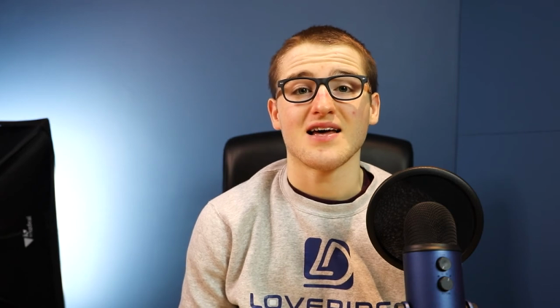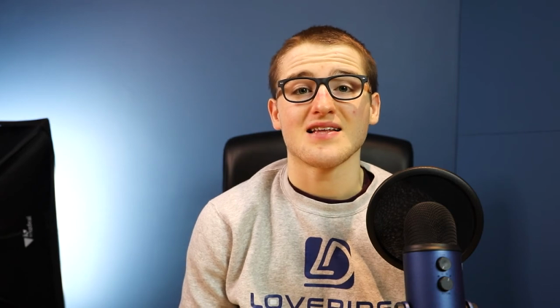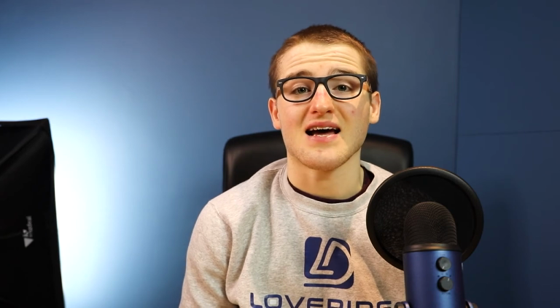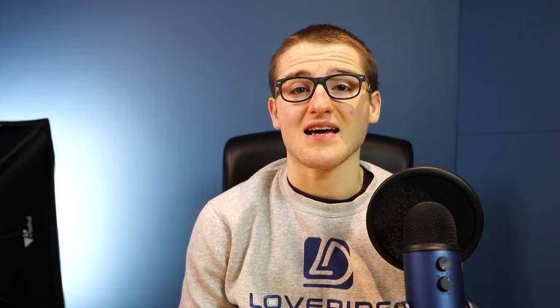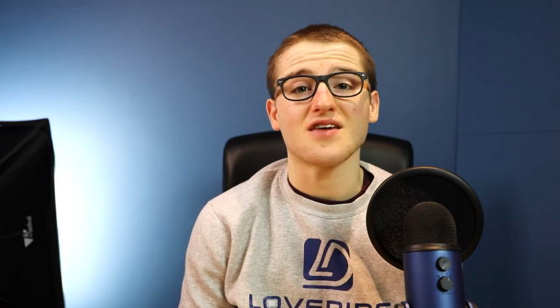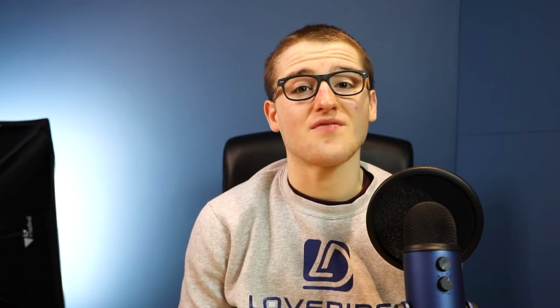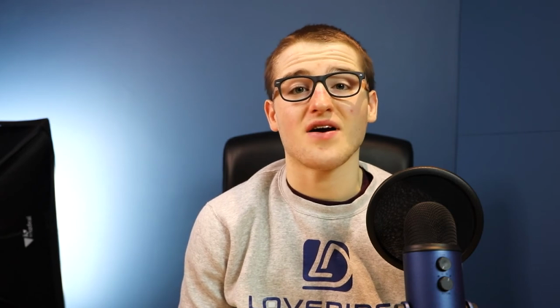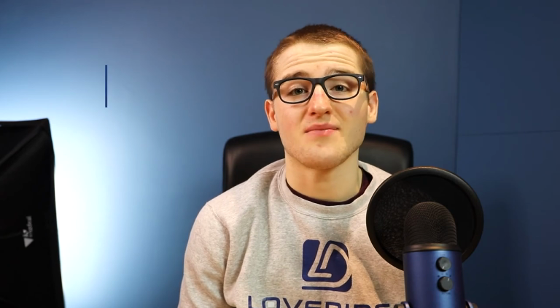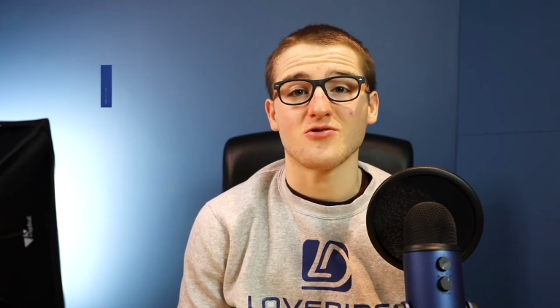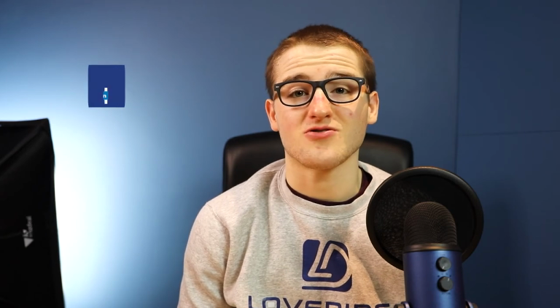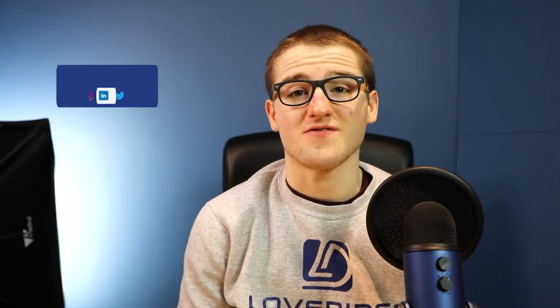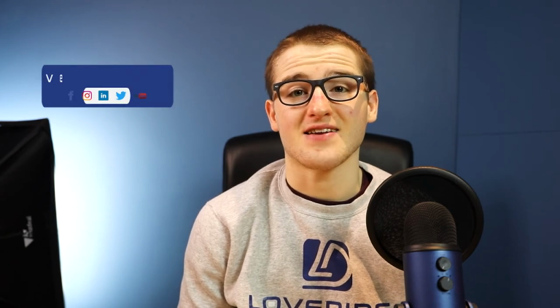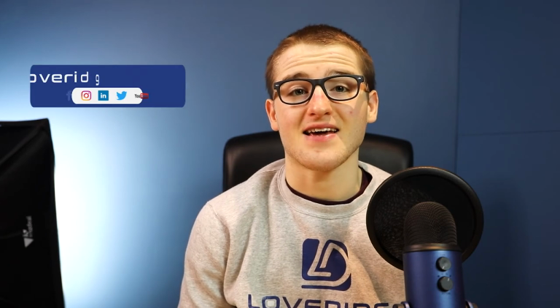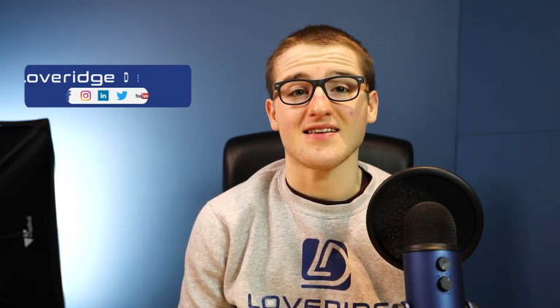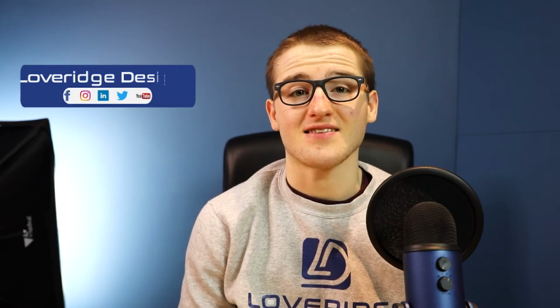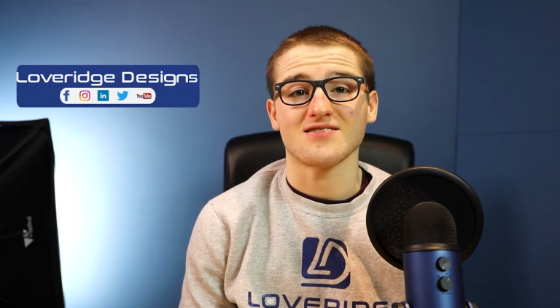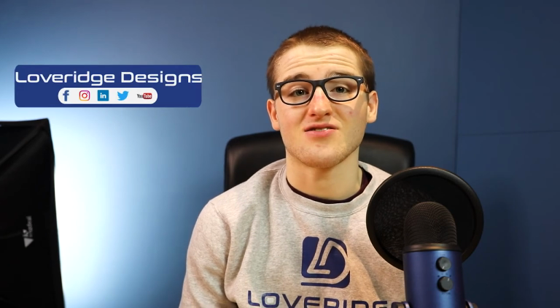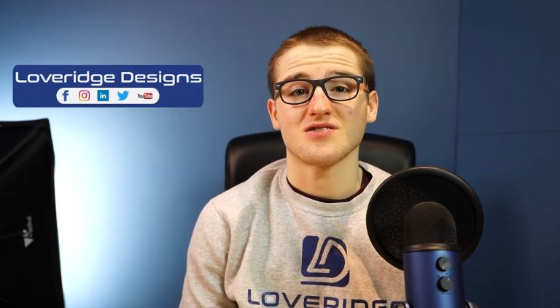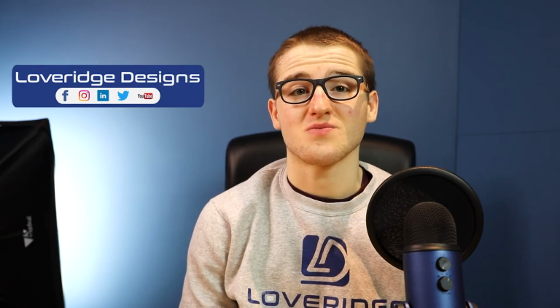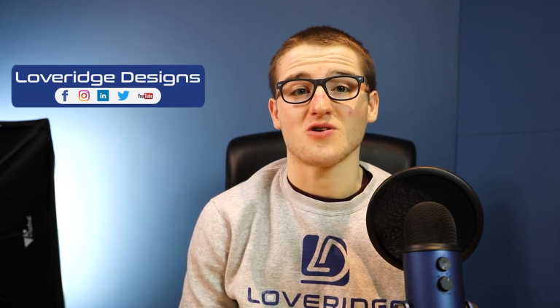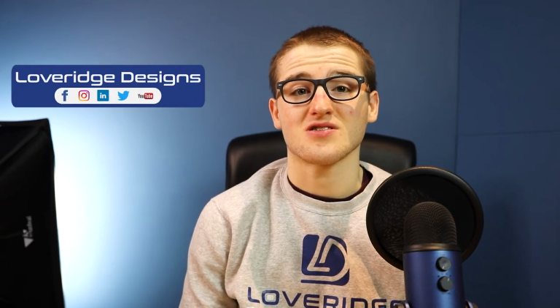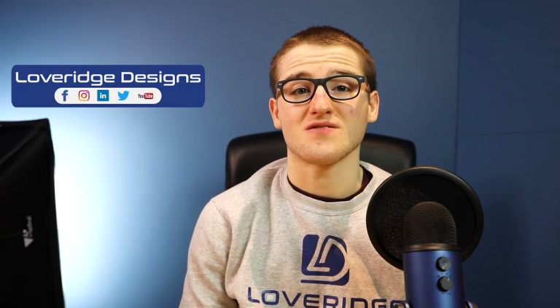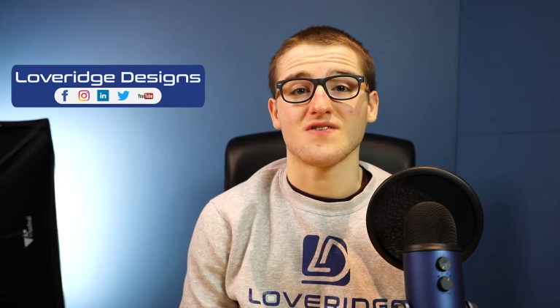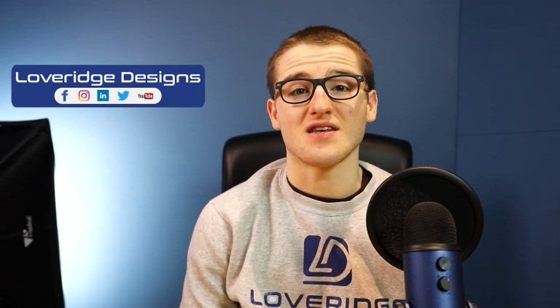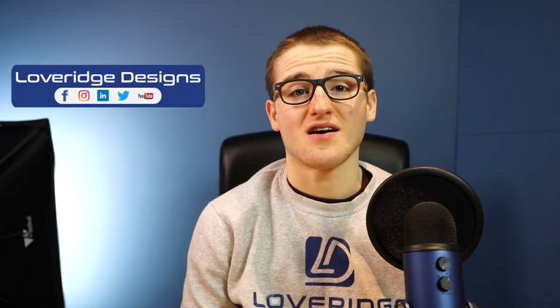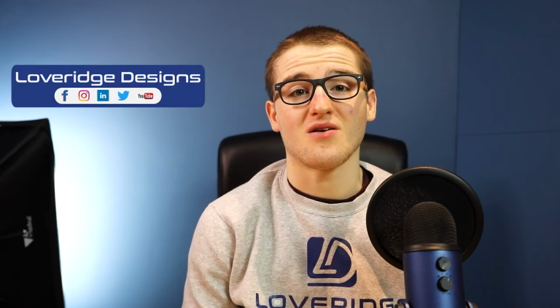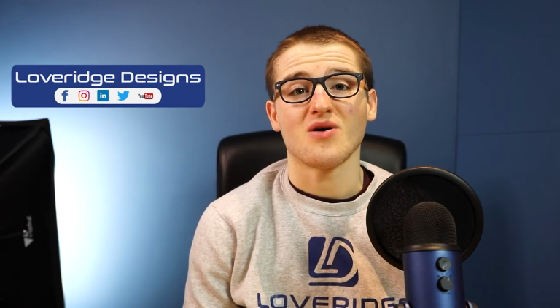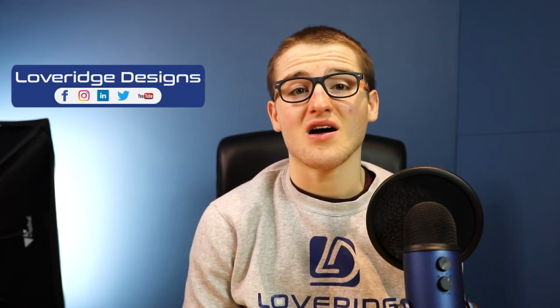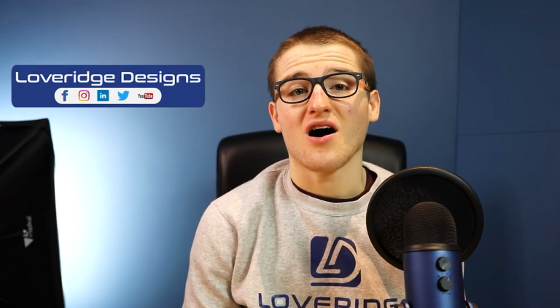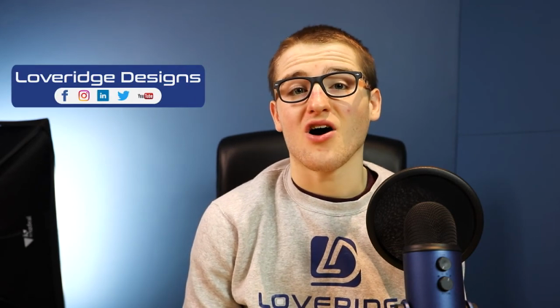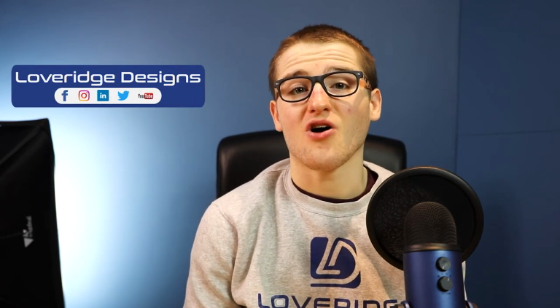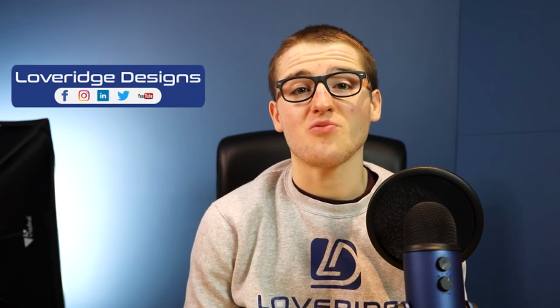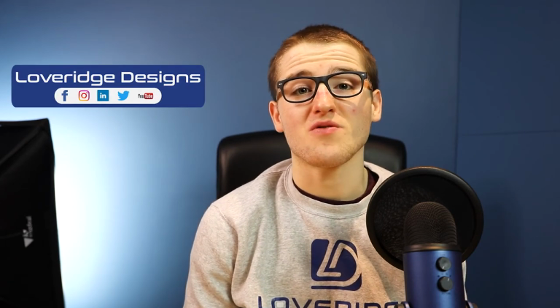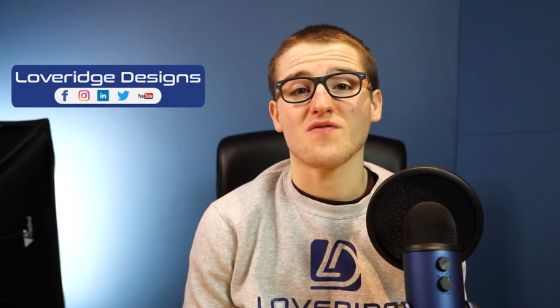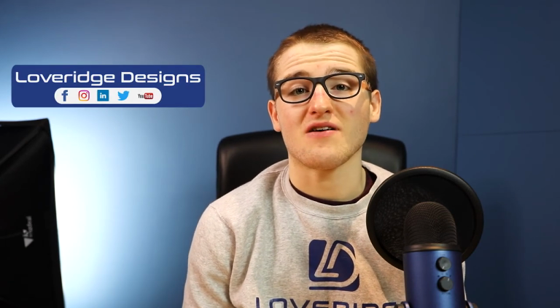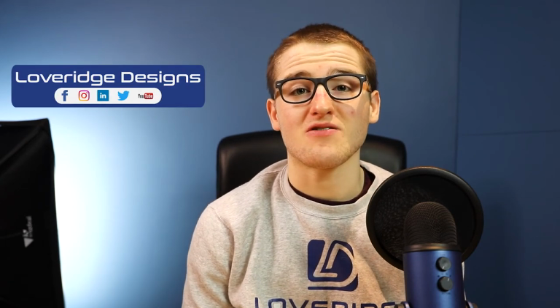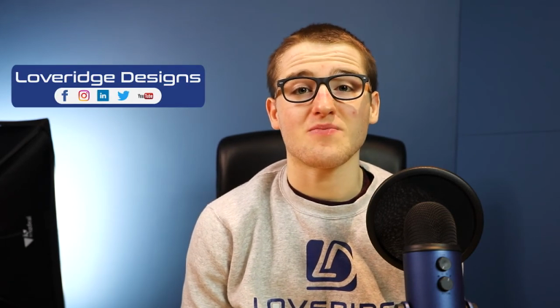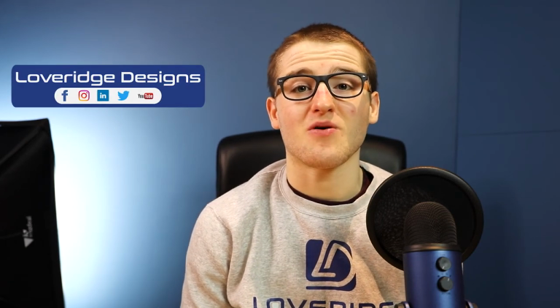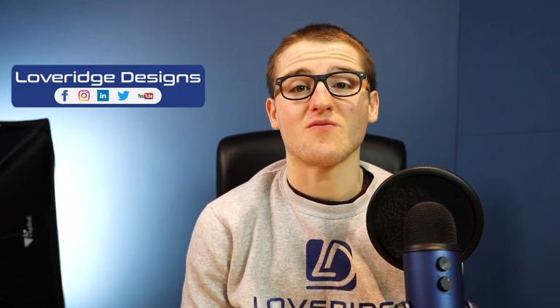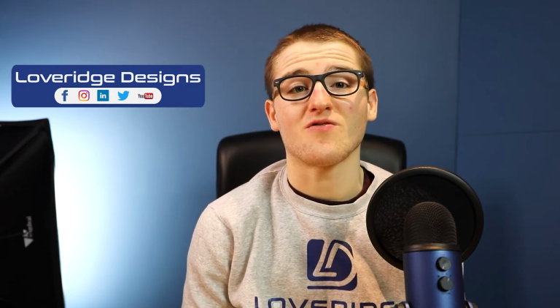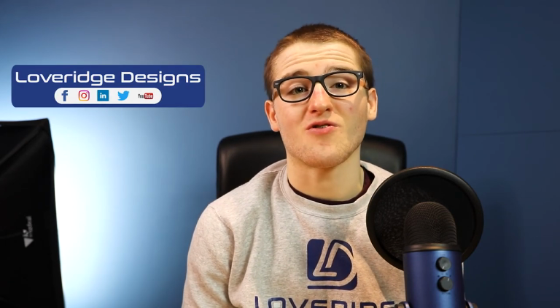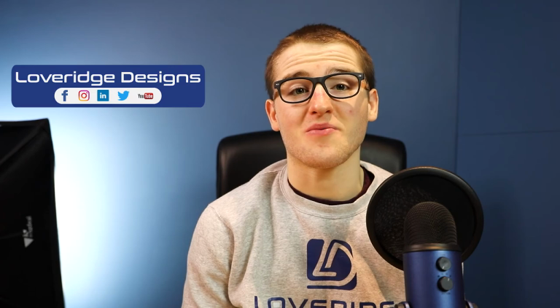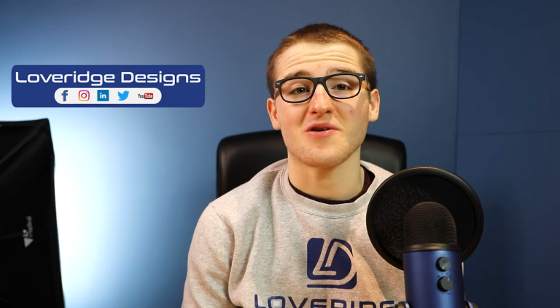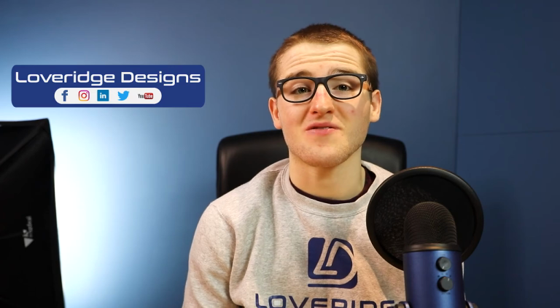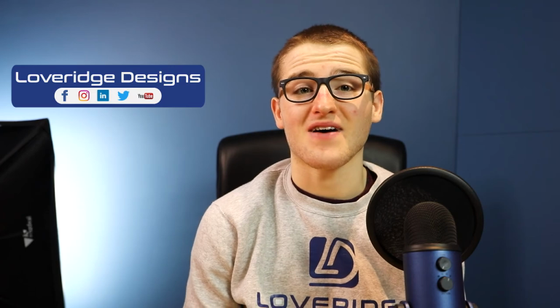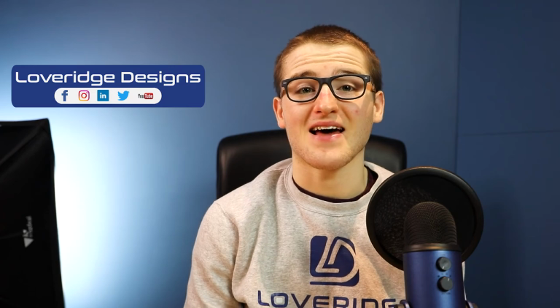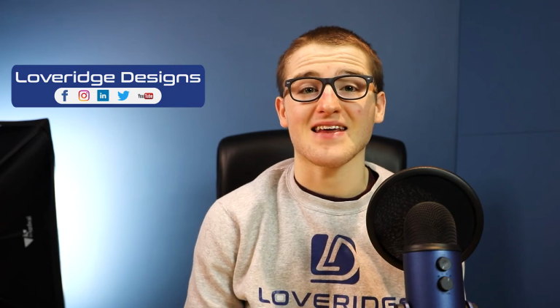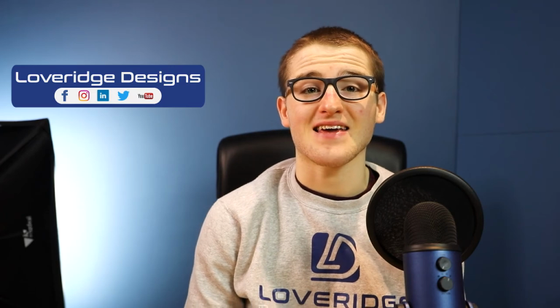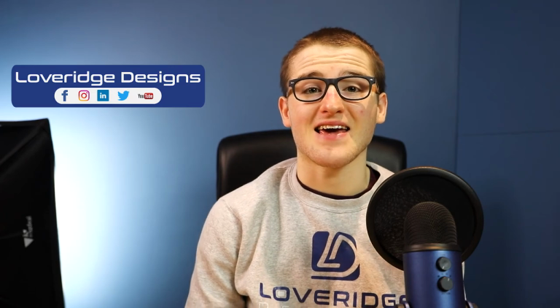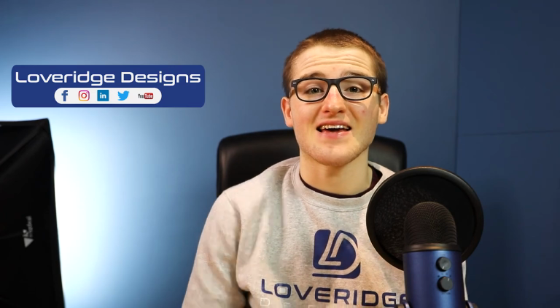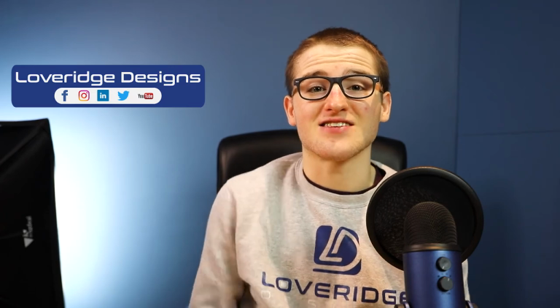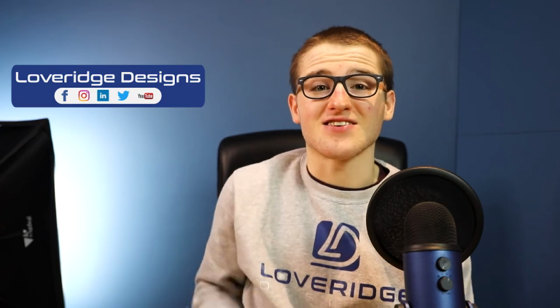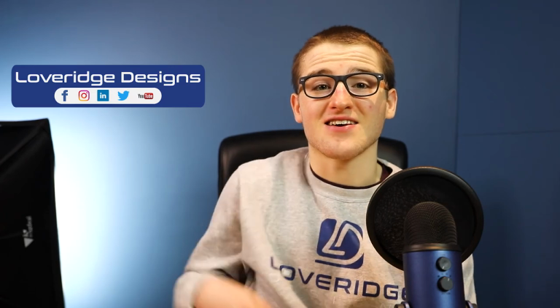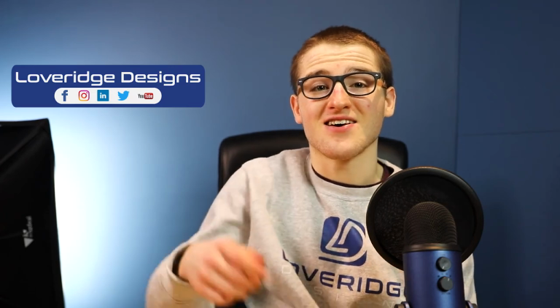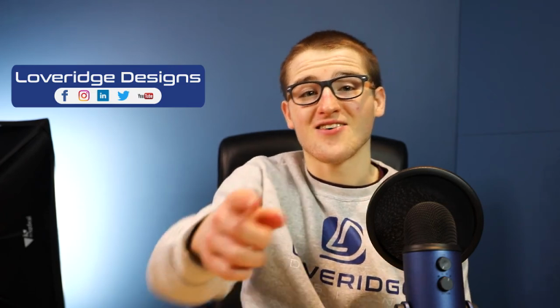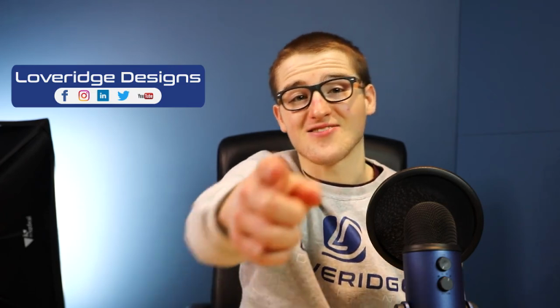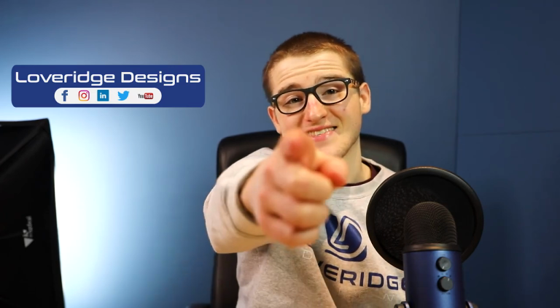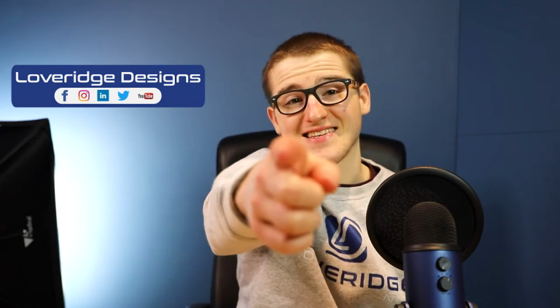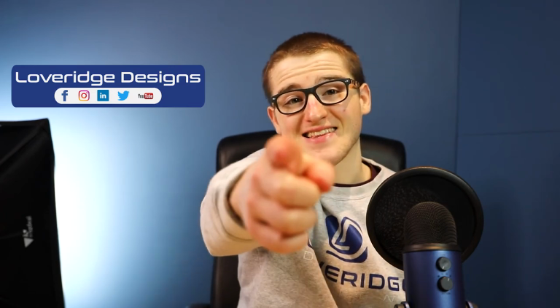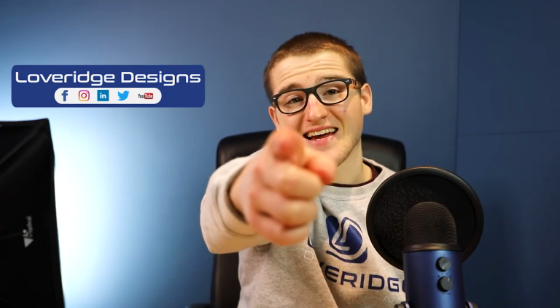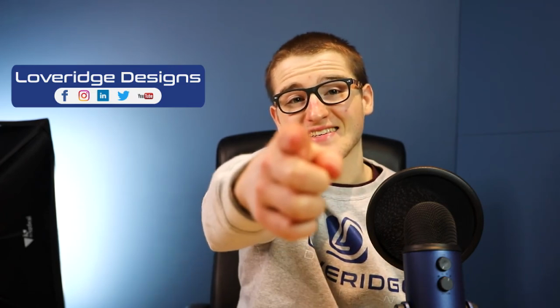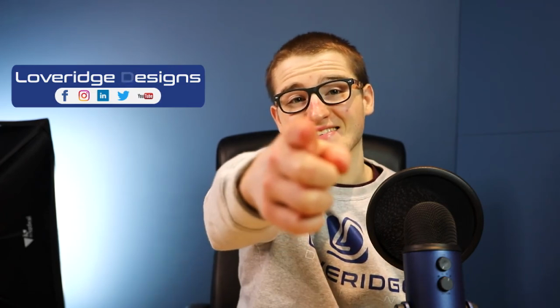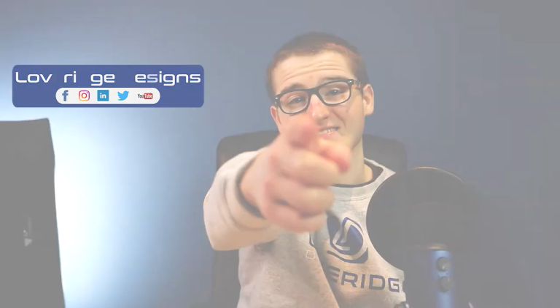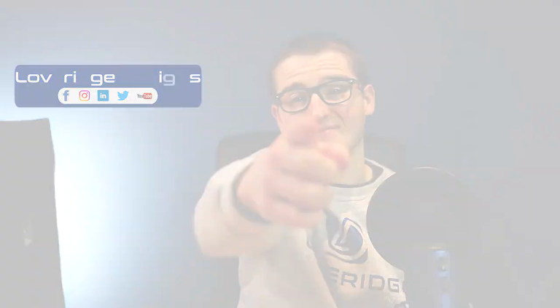Thank you very much for taking the time to watch the video. I hope you found it informative and engaging. Until next time.